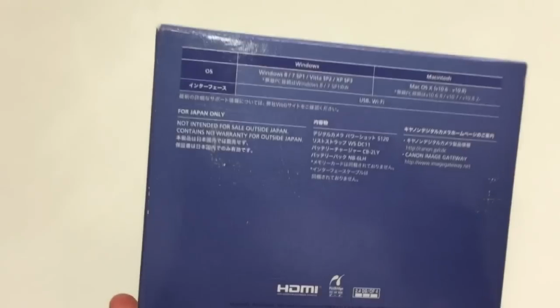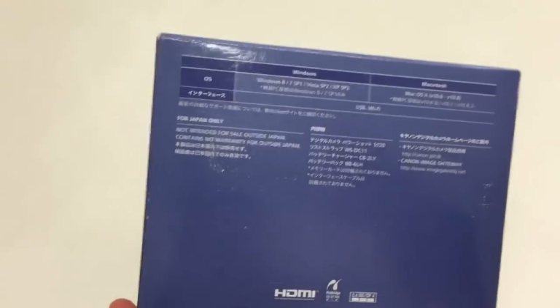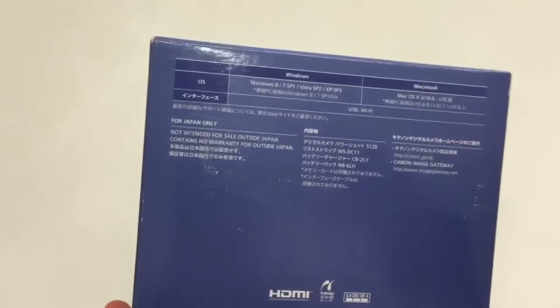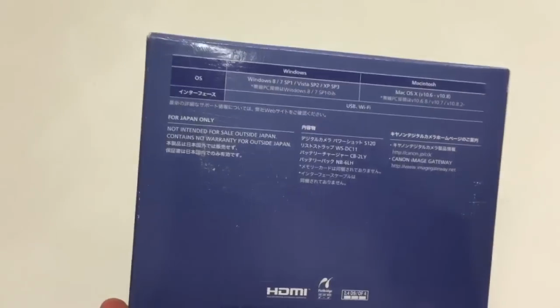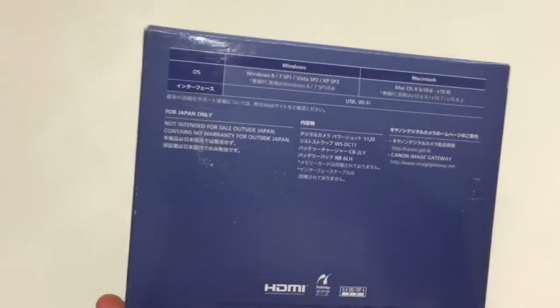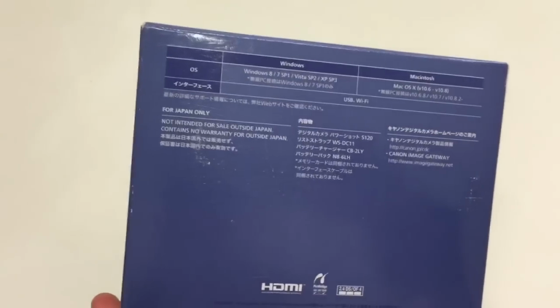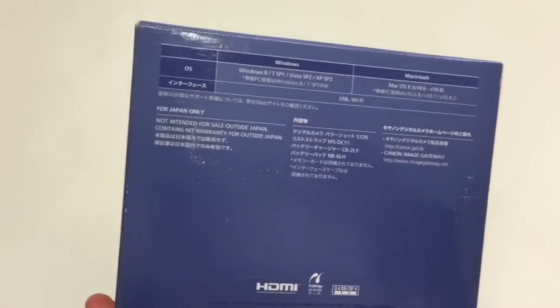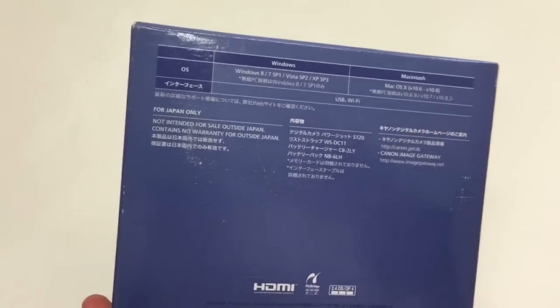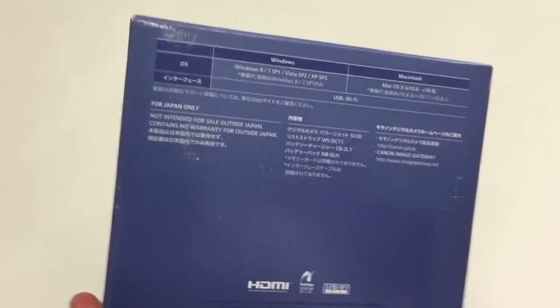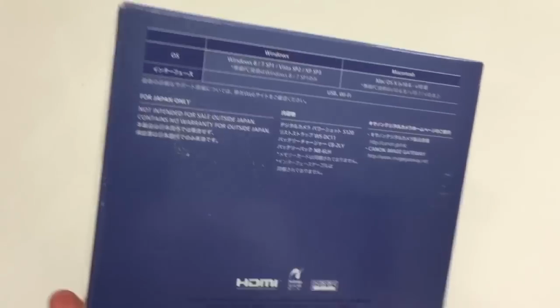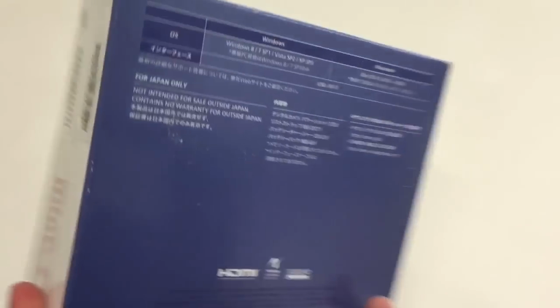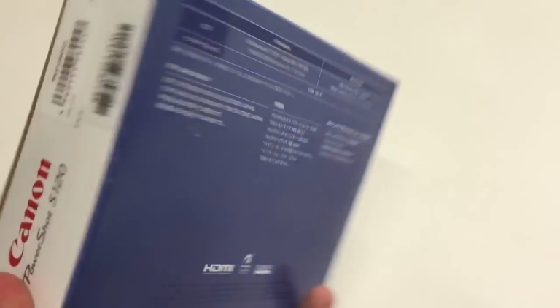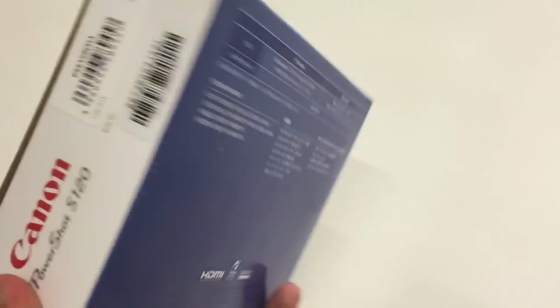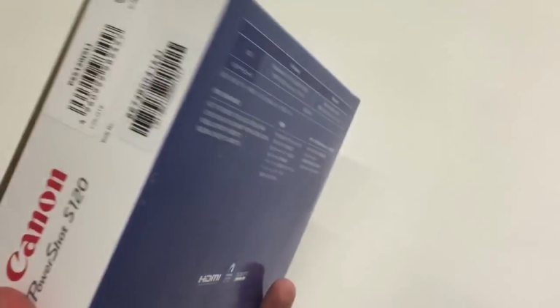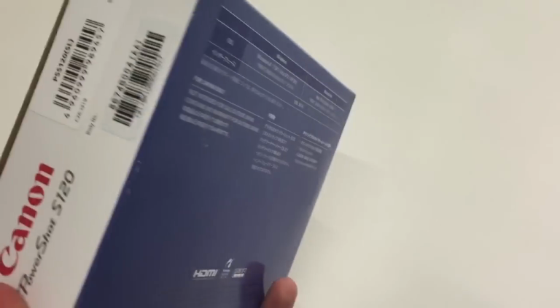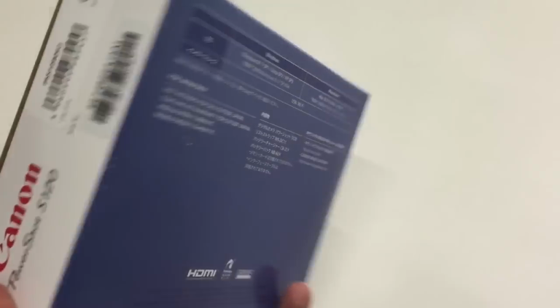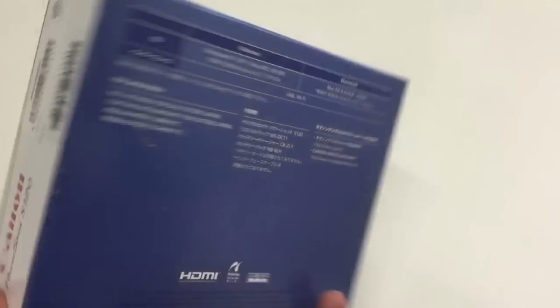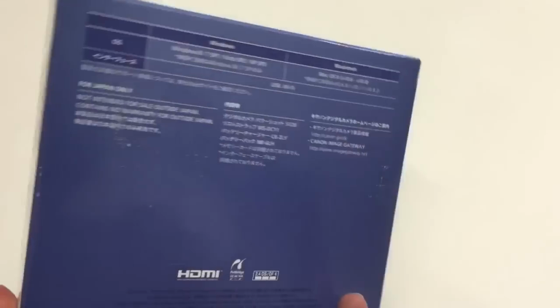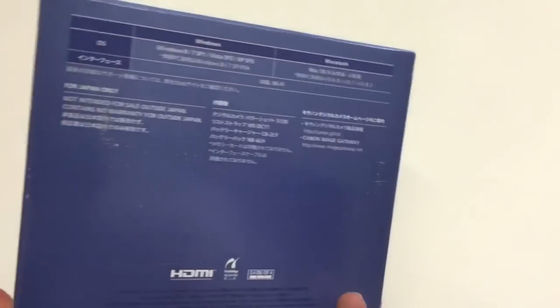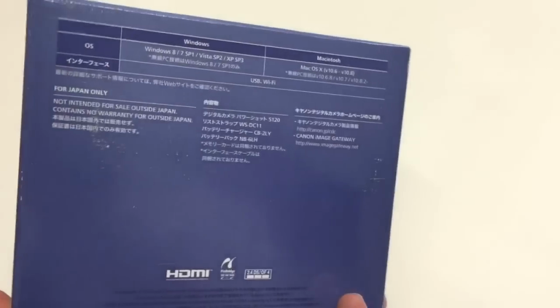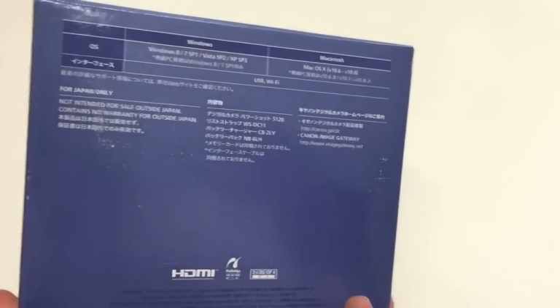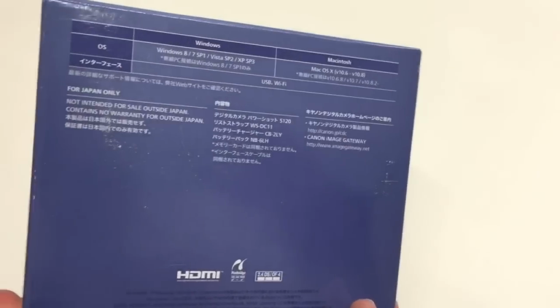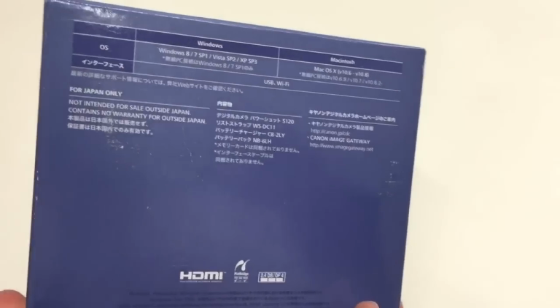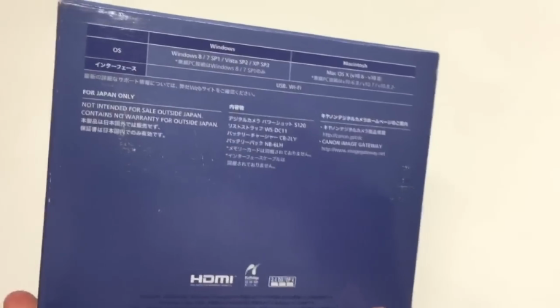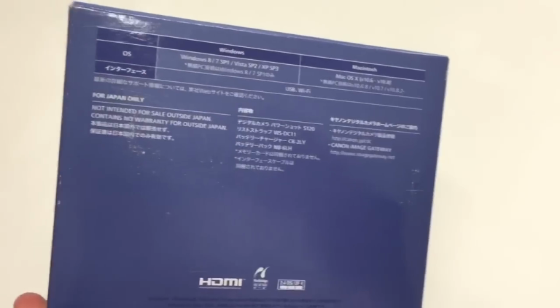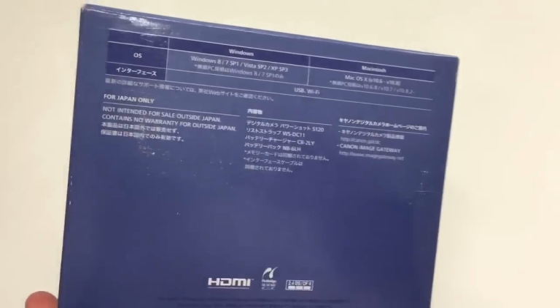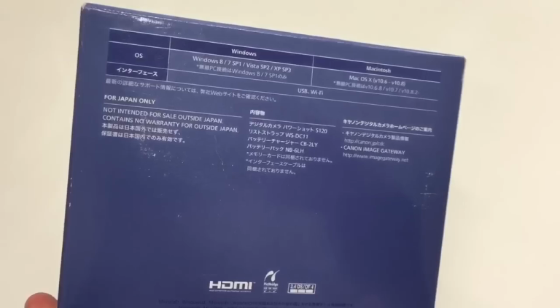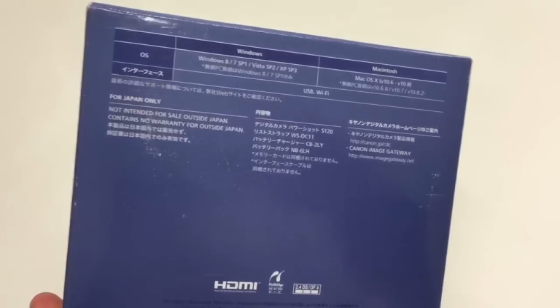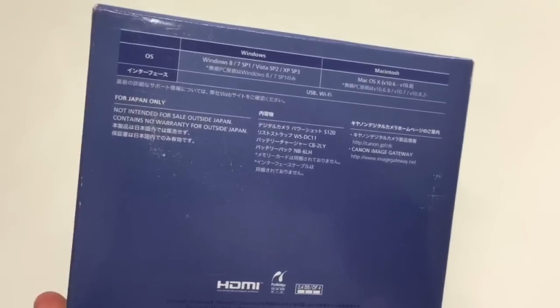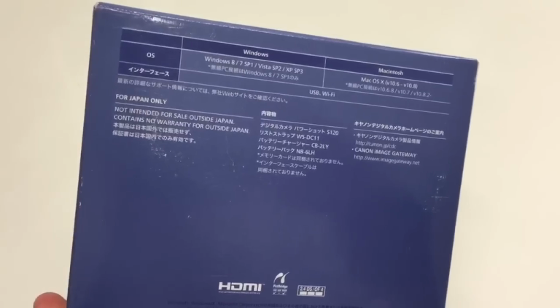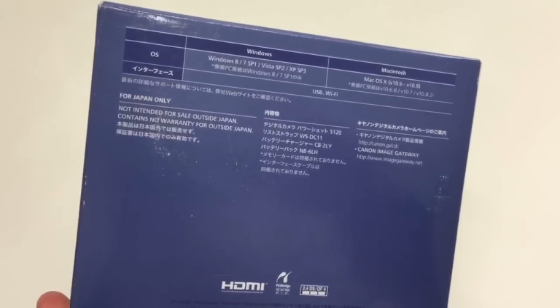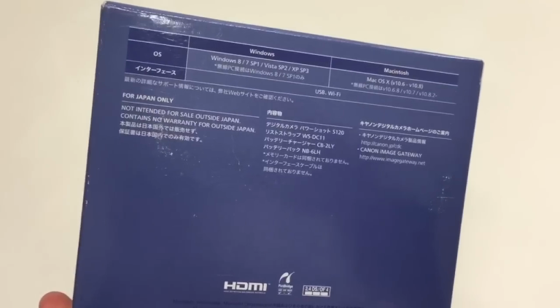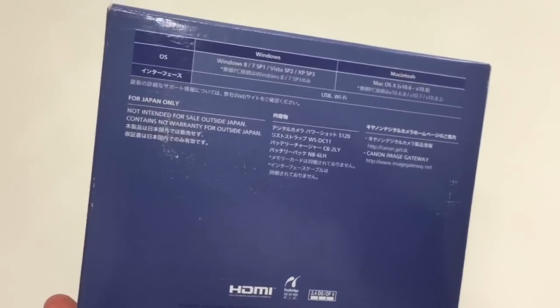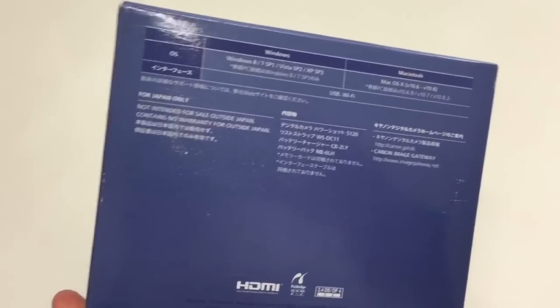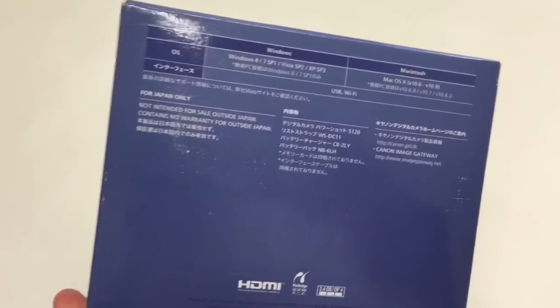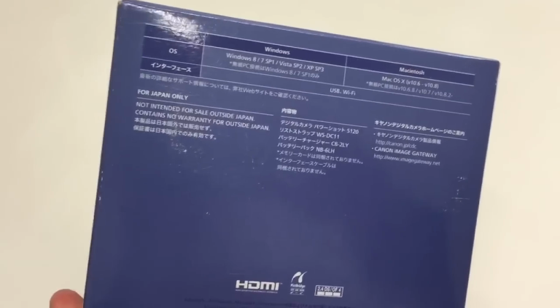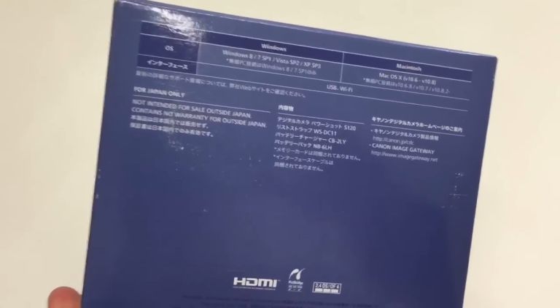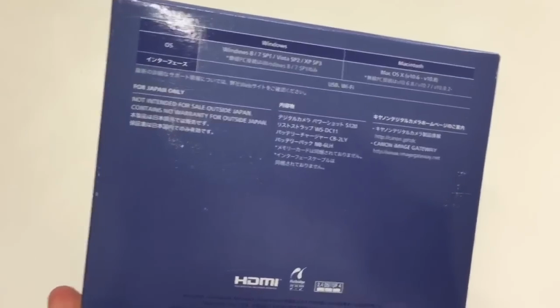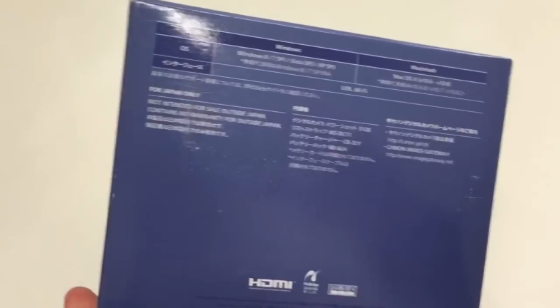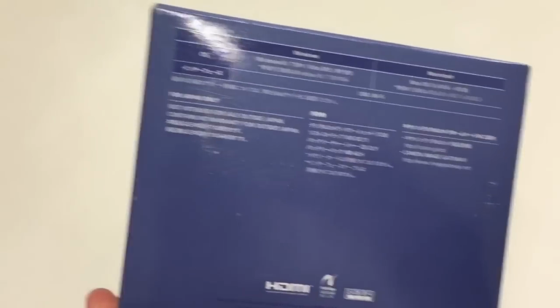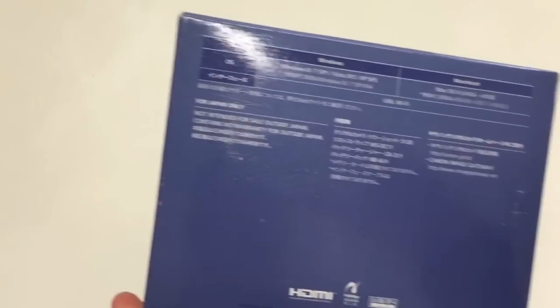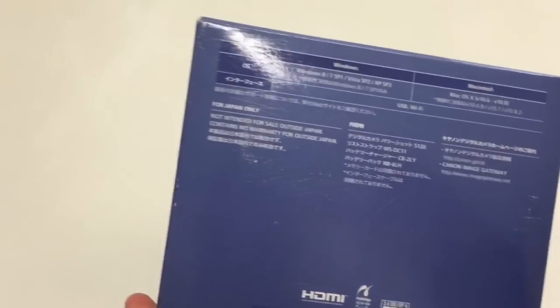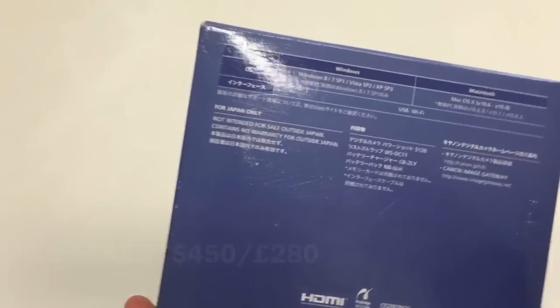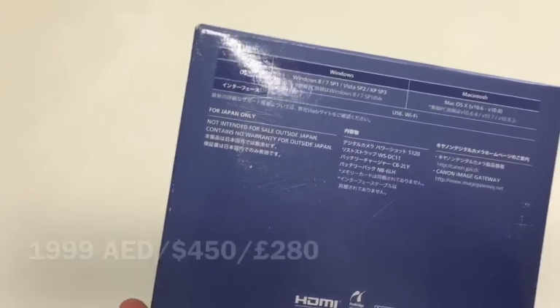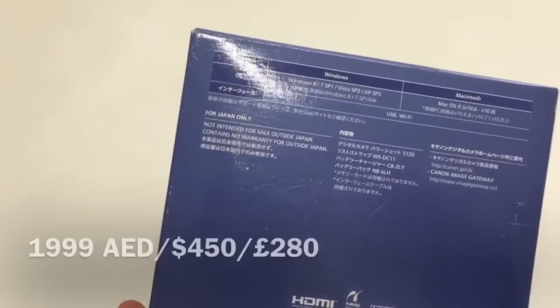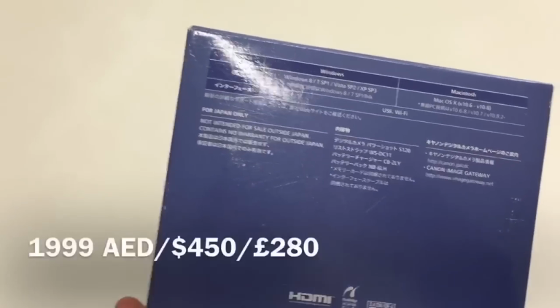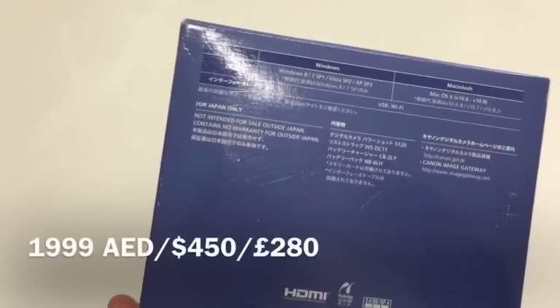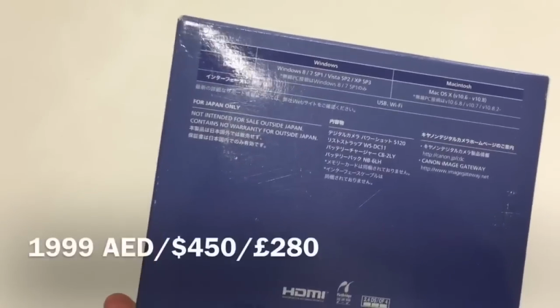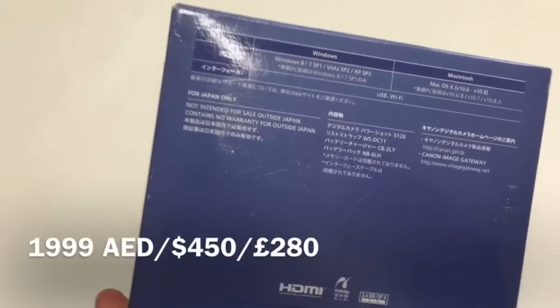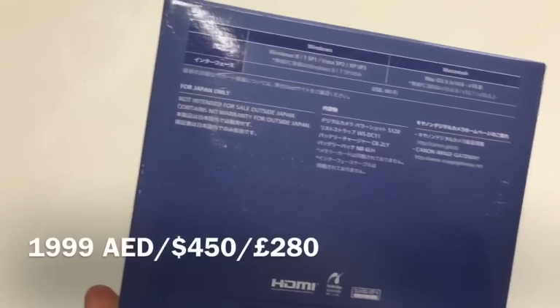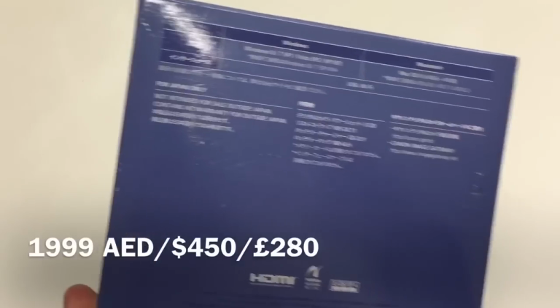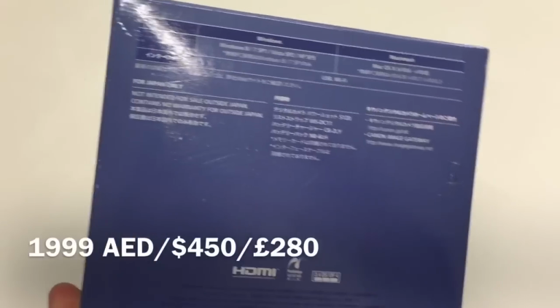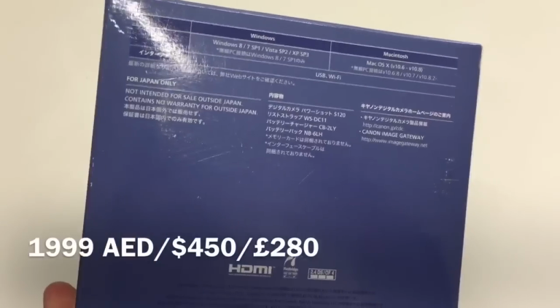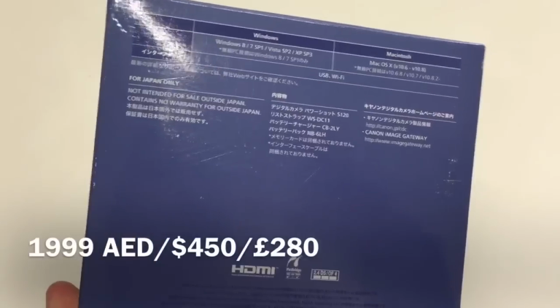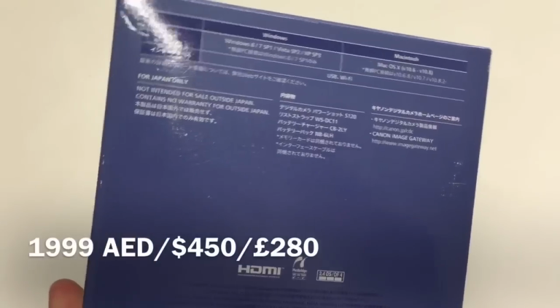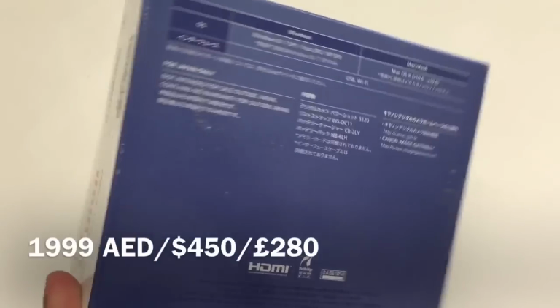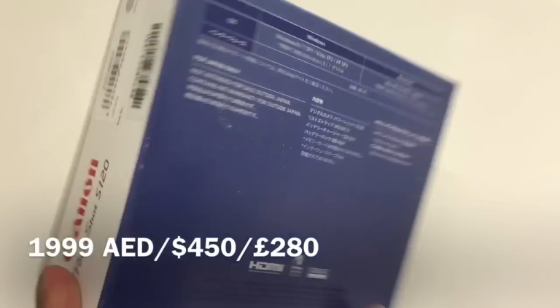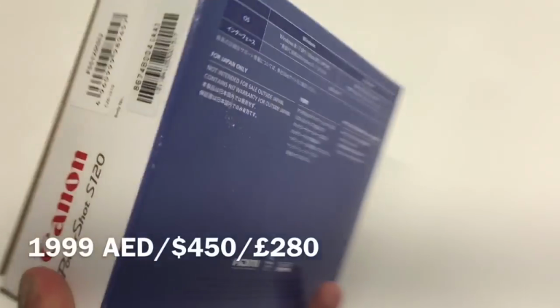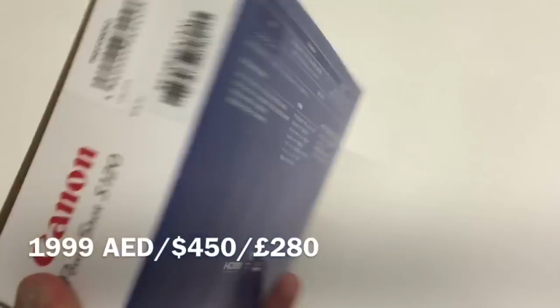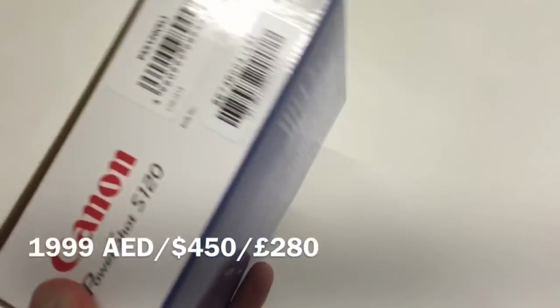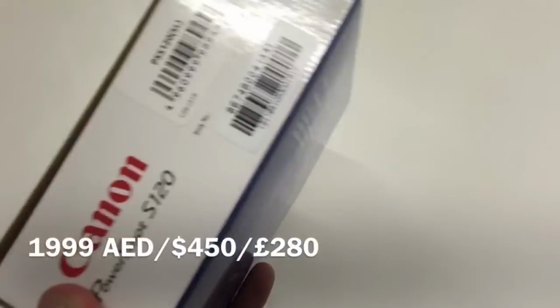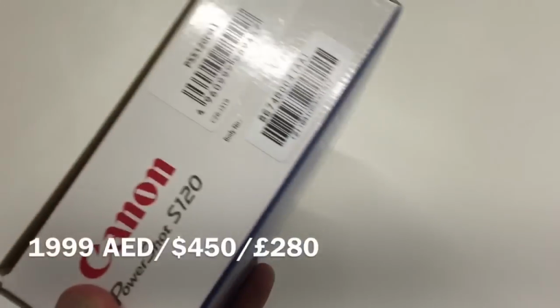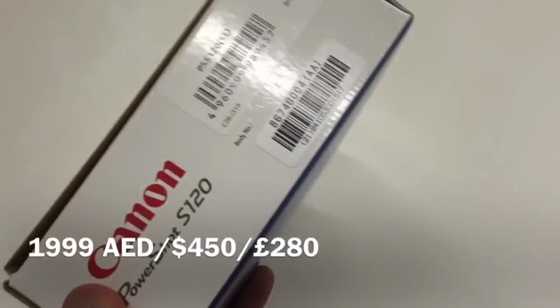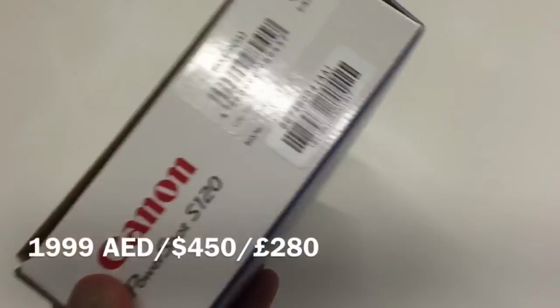It's also Wi-Fi certified. This particular model will set you back about 1,200 dirhams — I paid 1,300 dirhams, which is about 220 pounds.